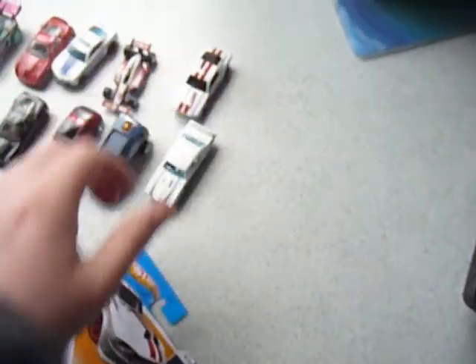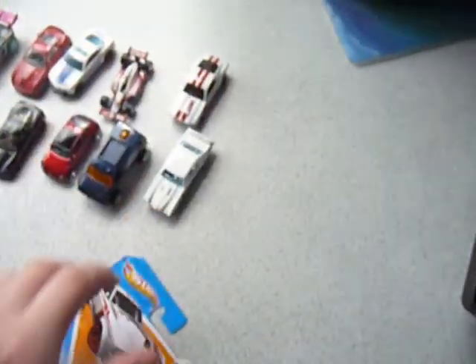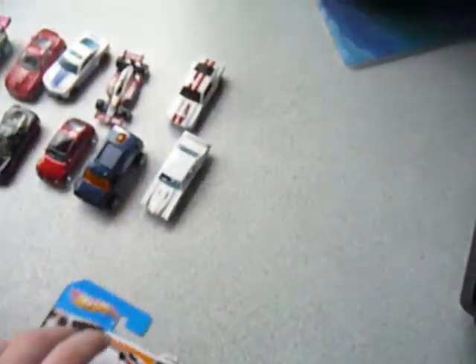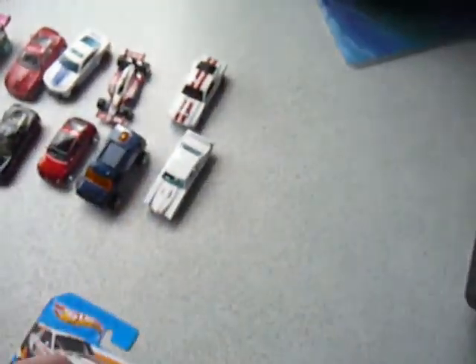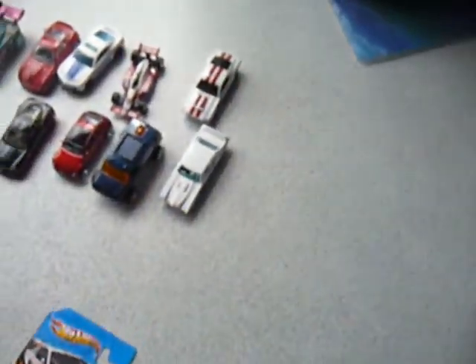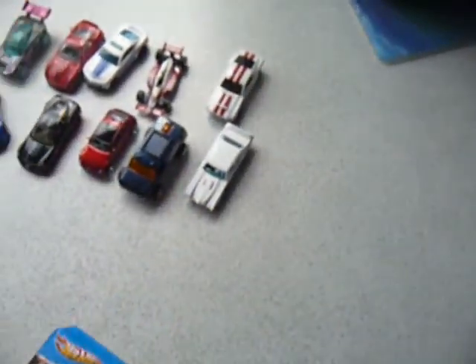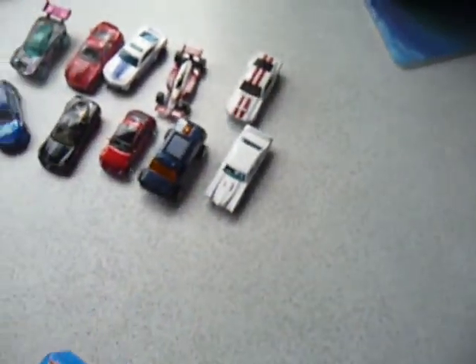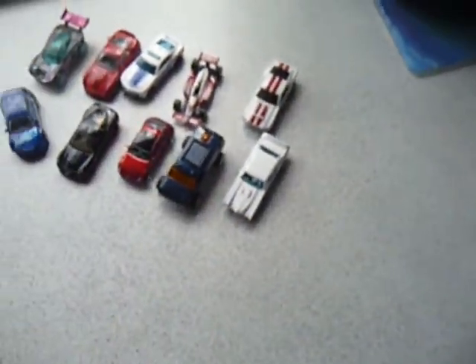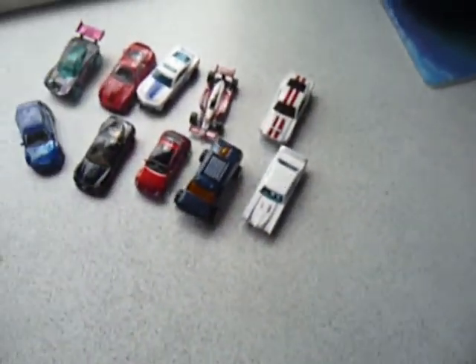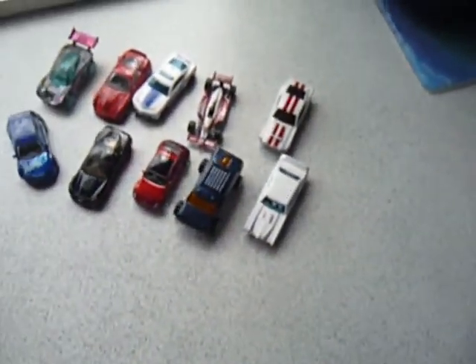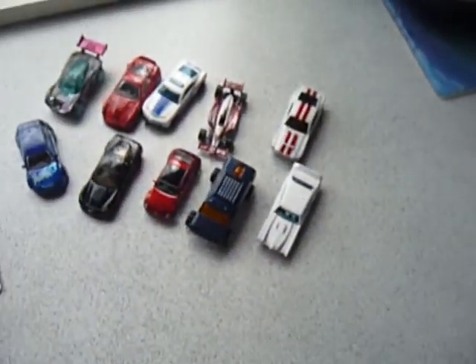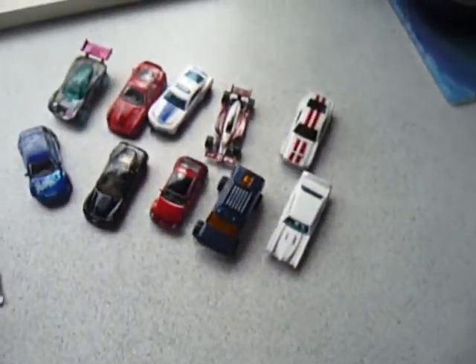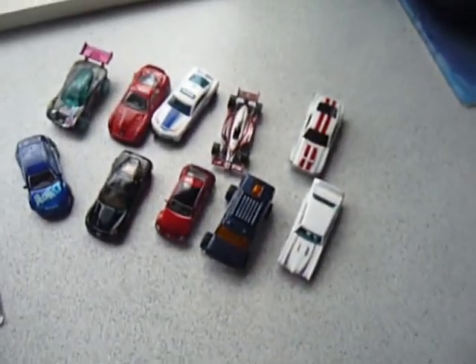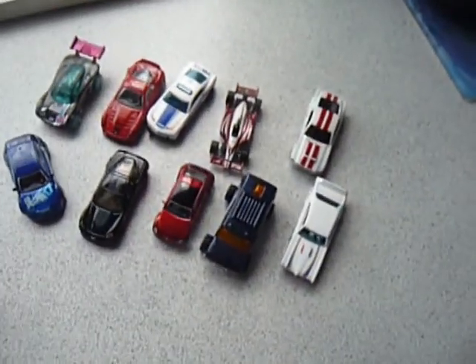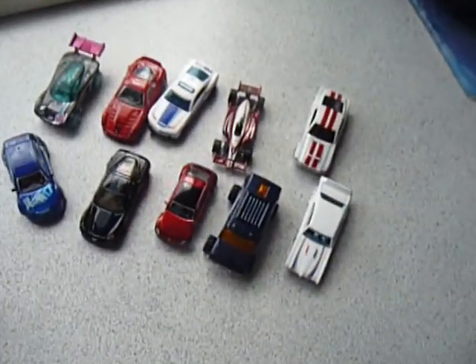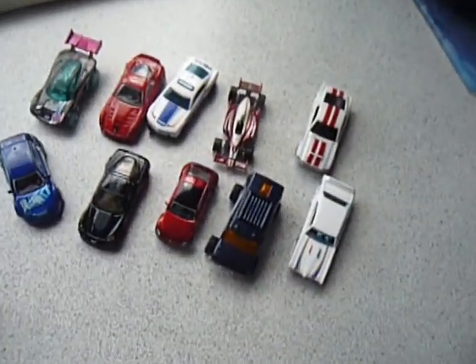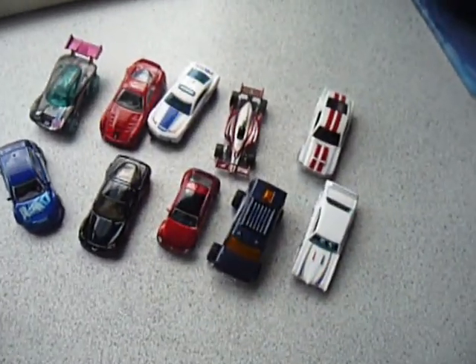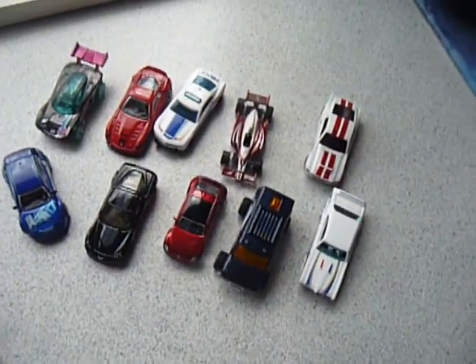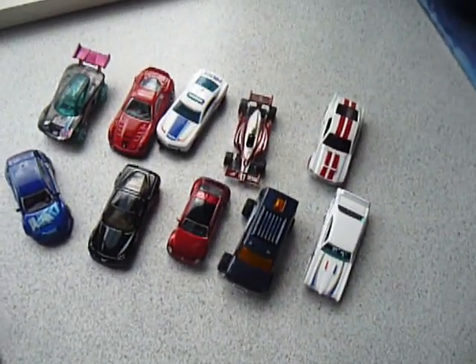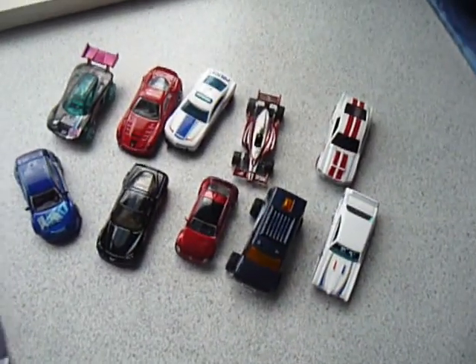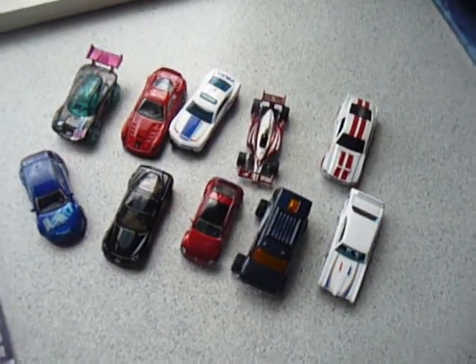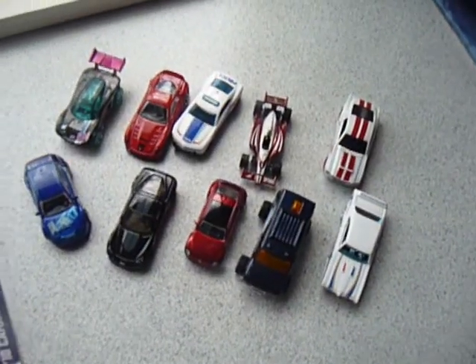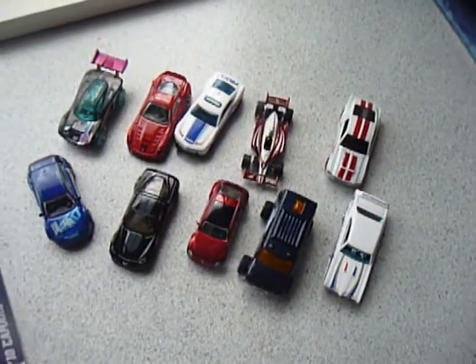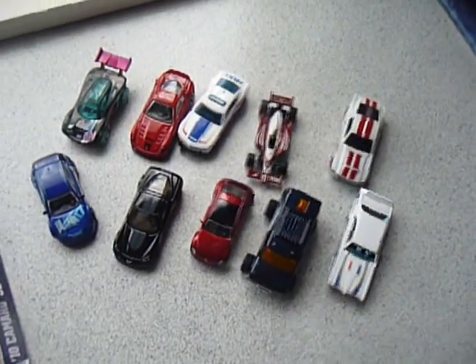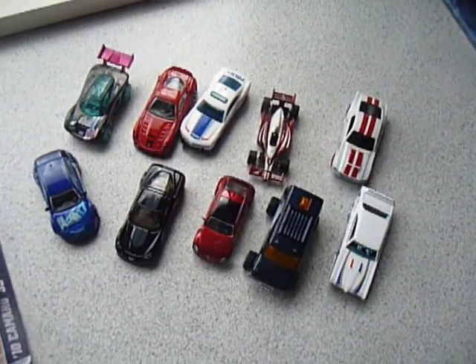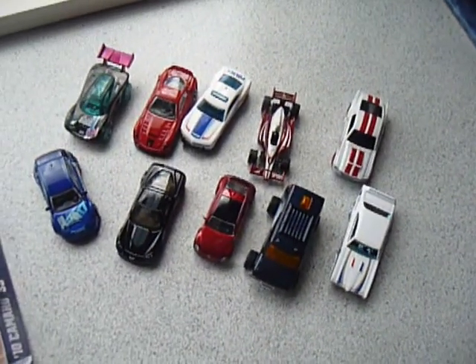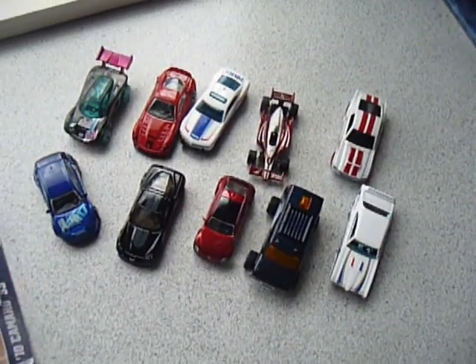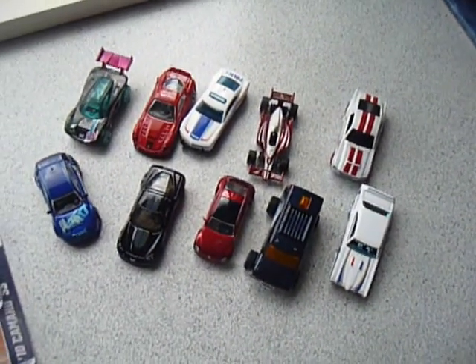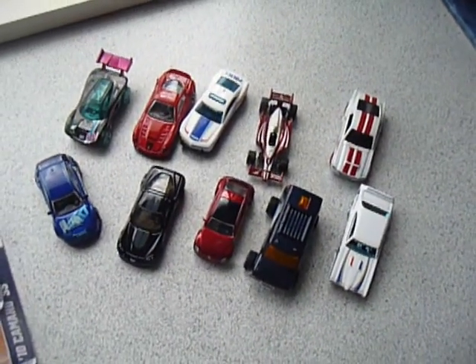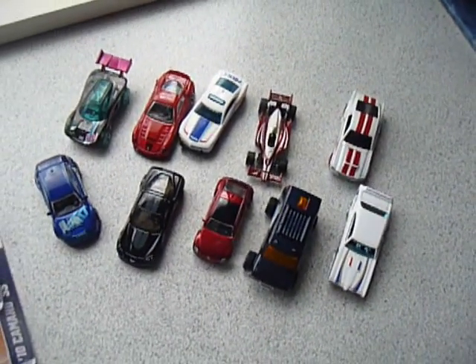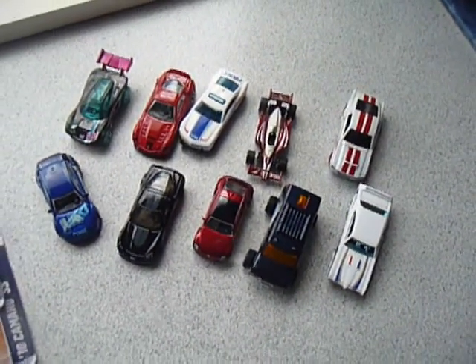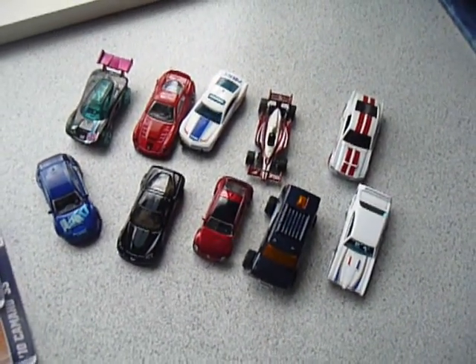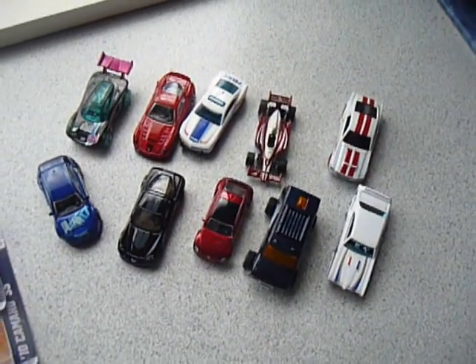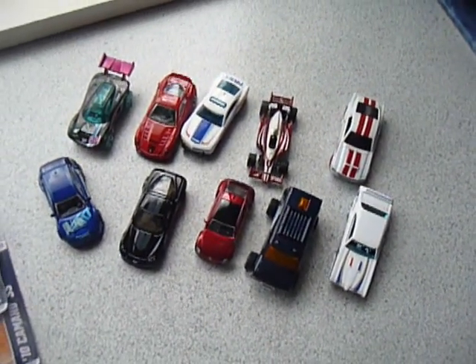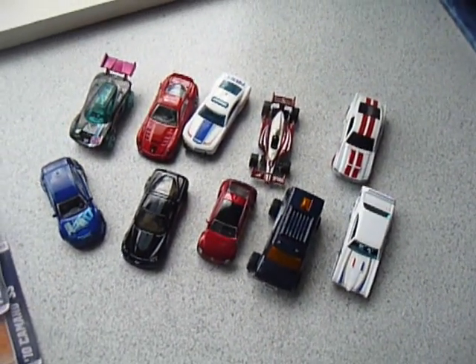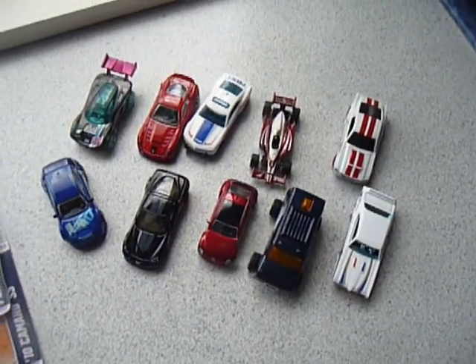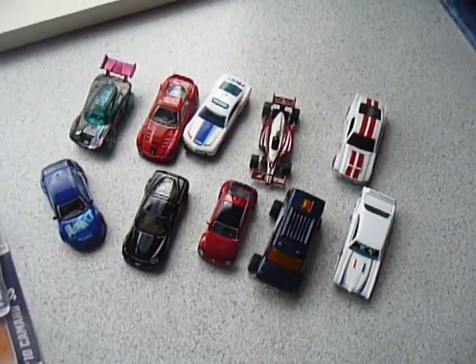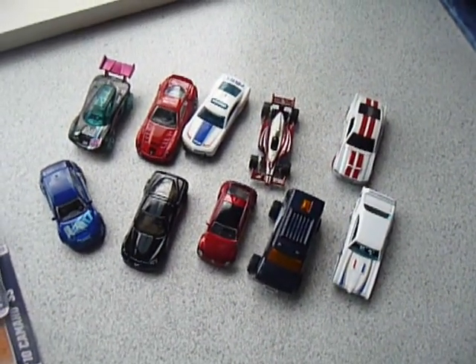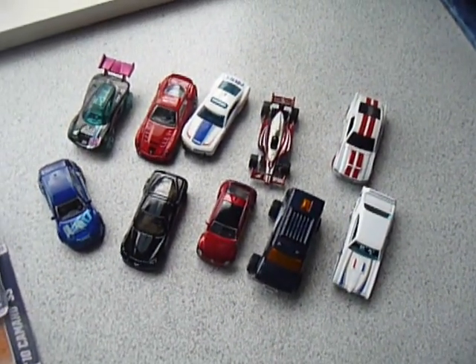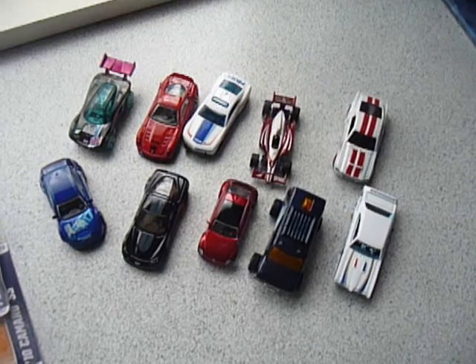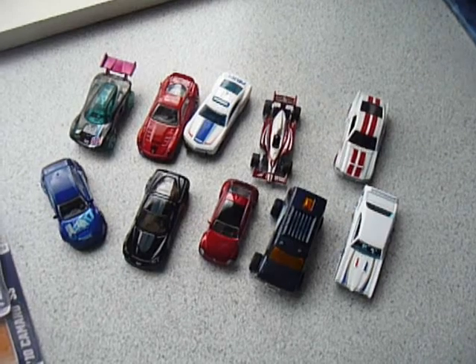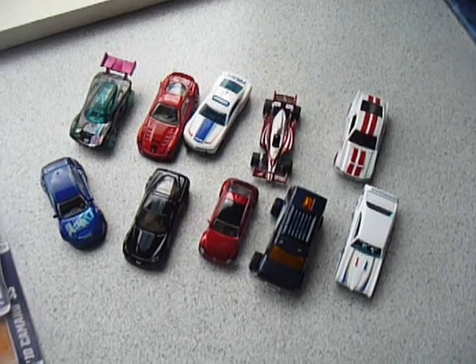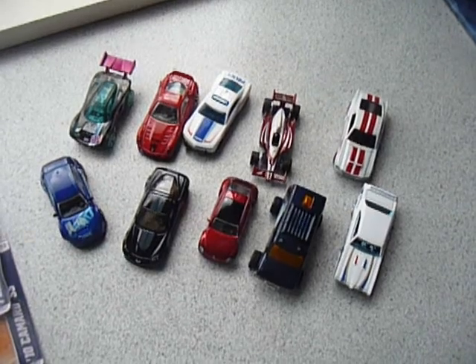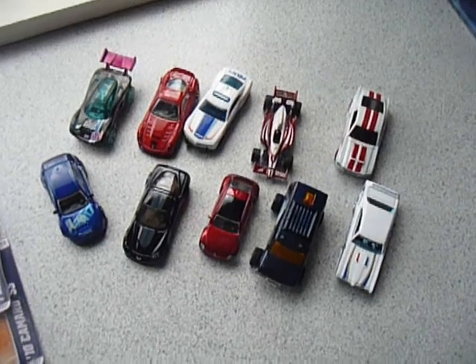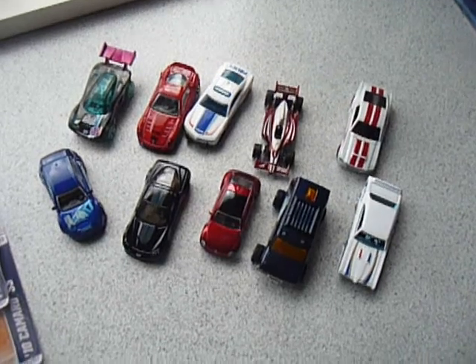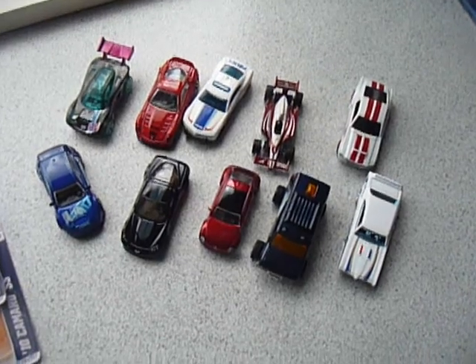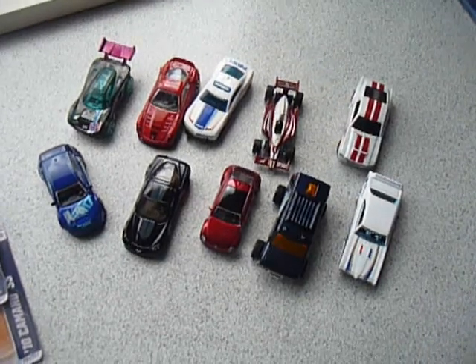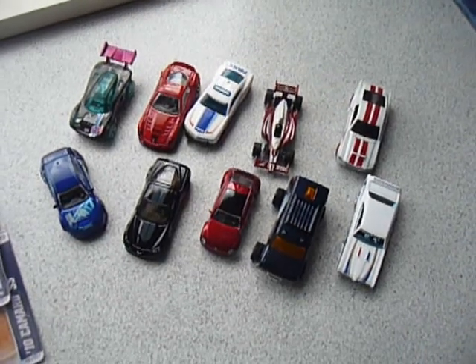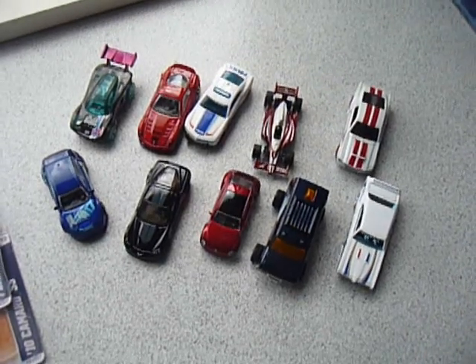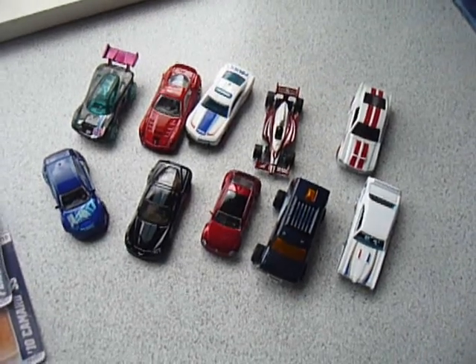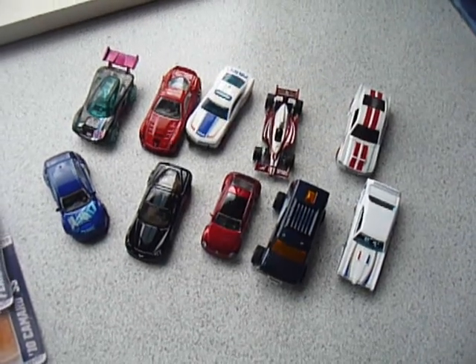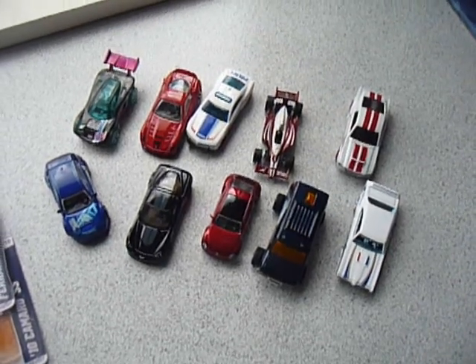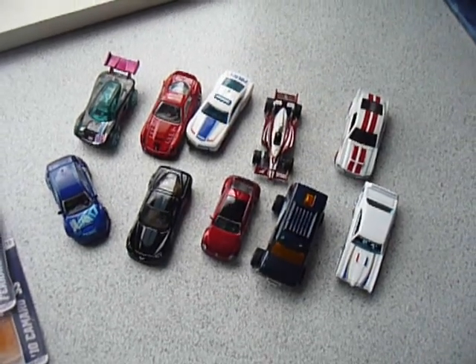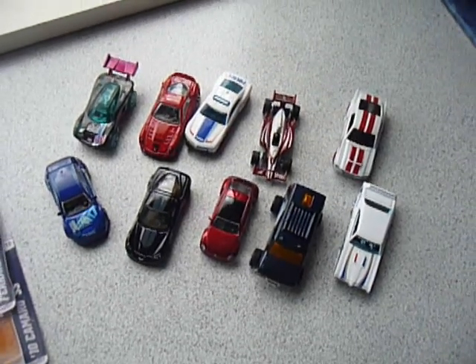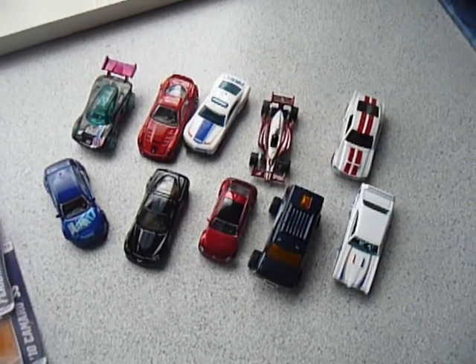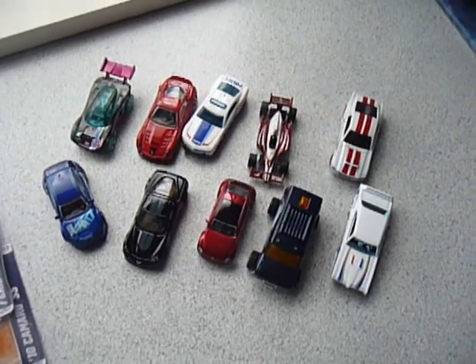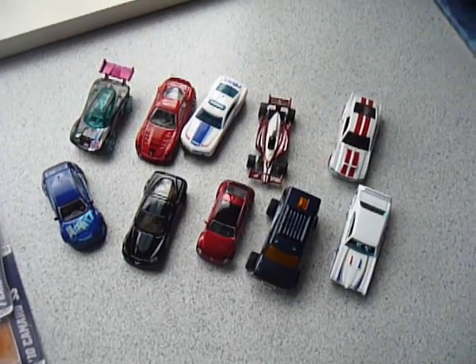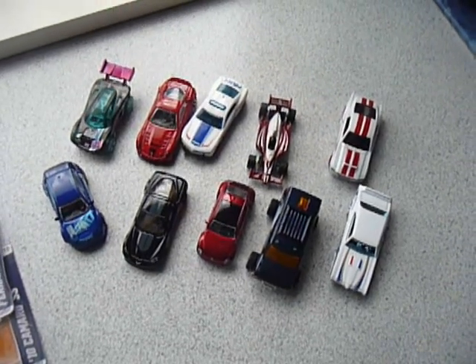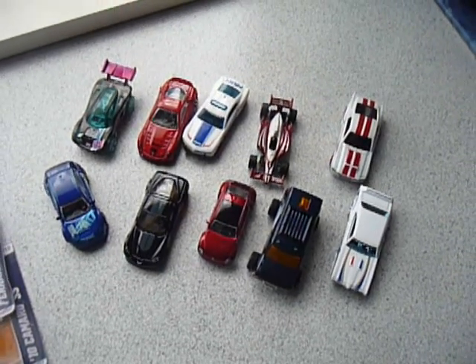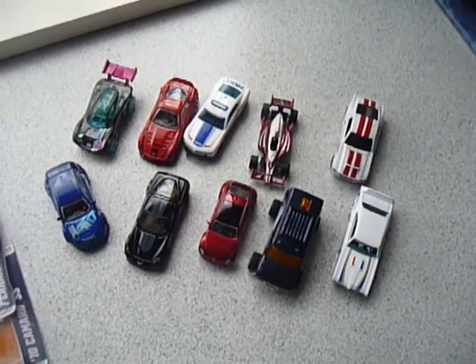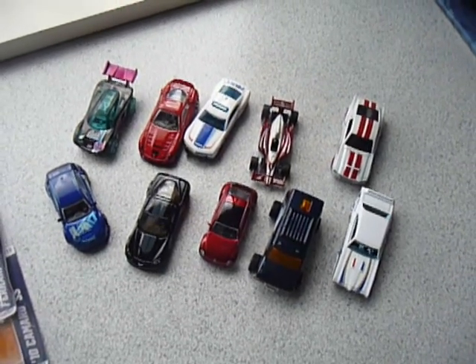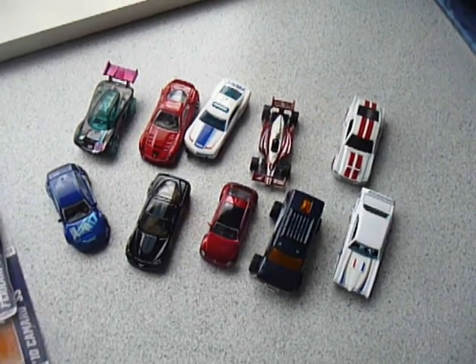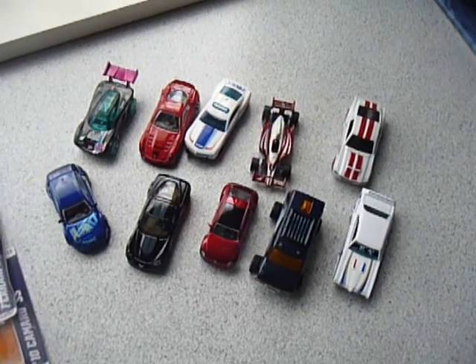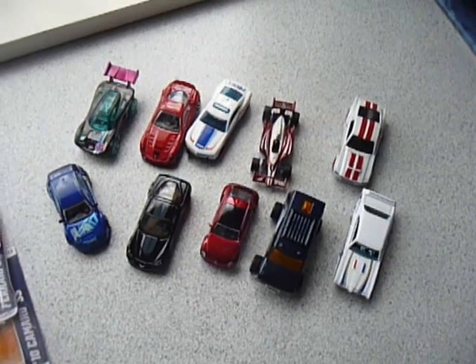There we go guys, there are the 10 cars I opened today. Thanks for watching. Bye for now!